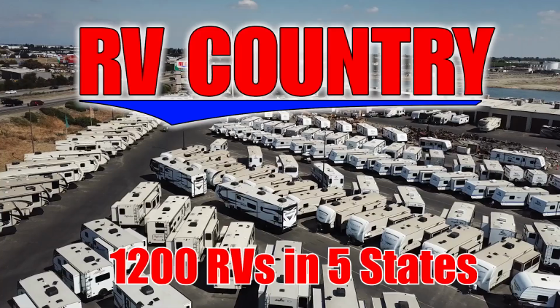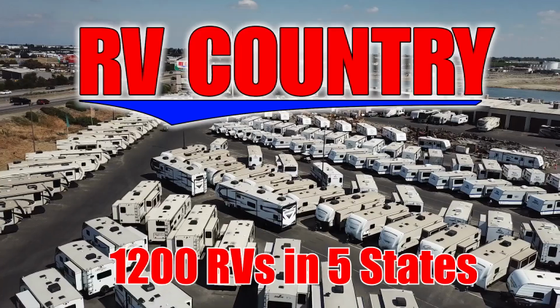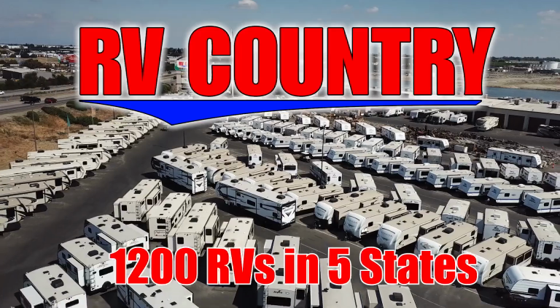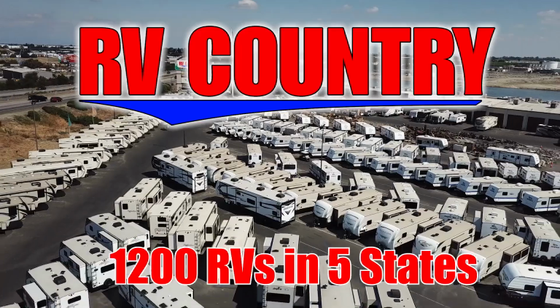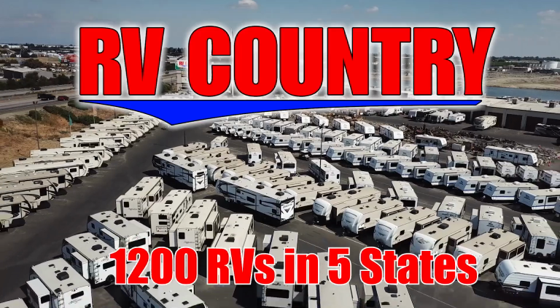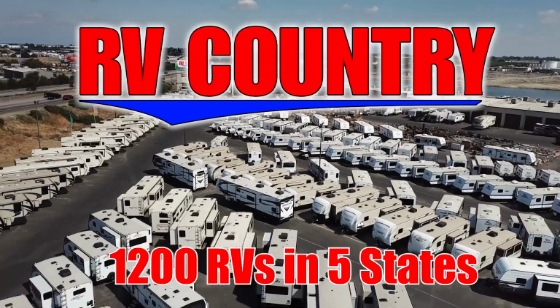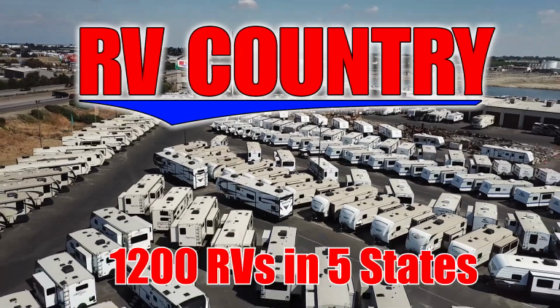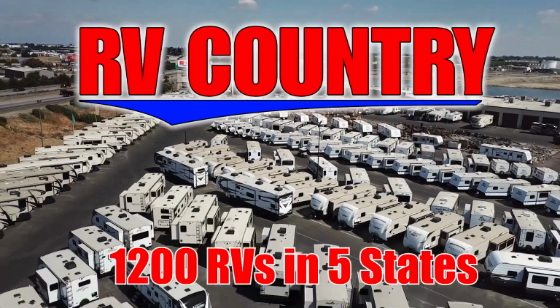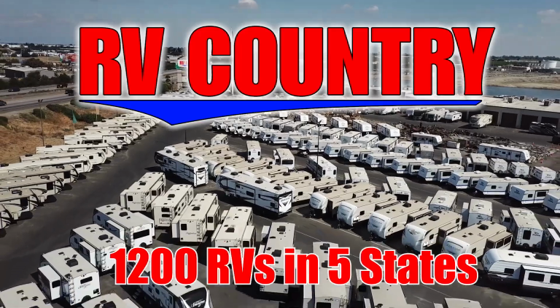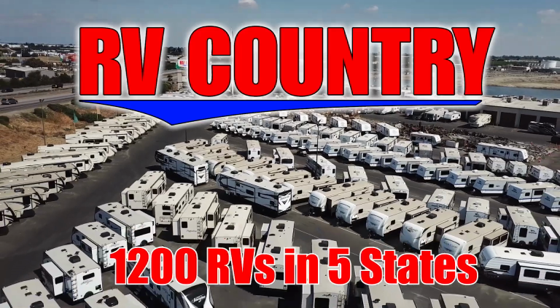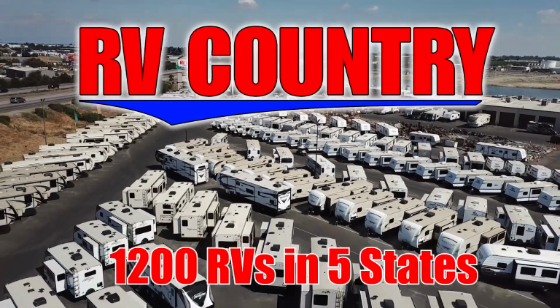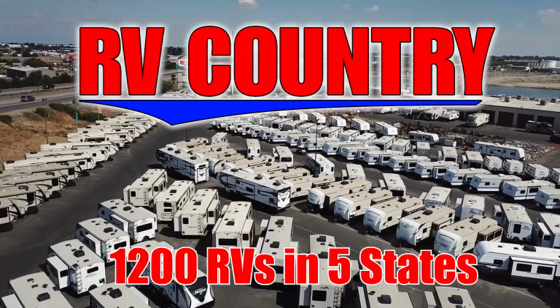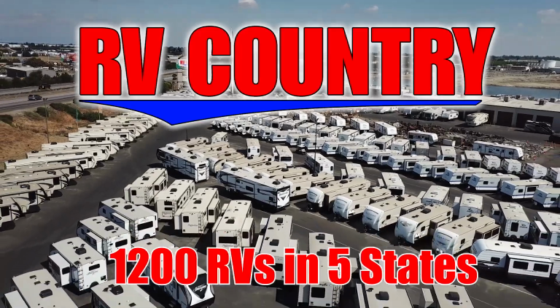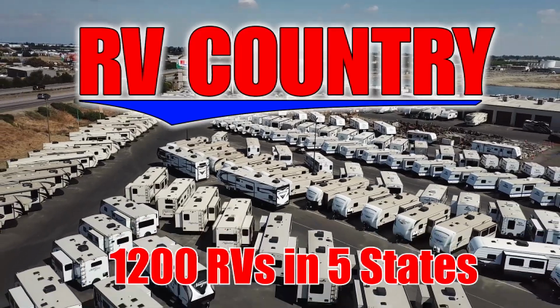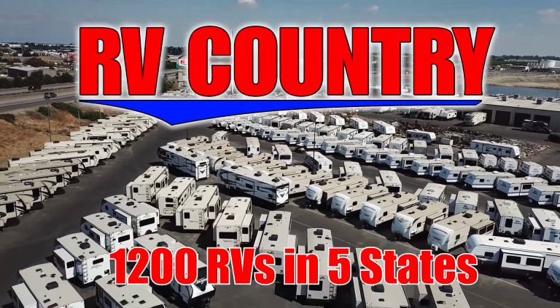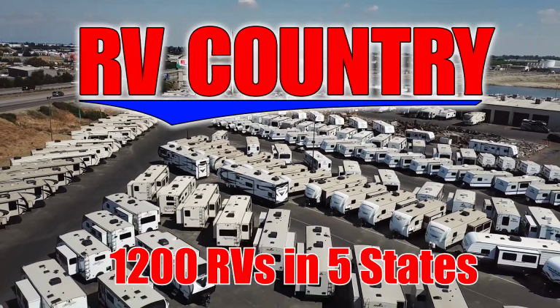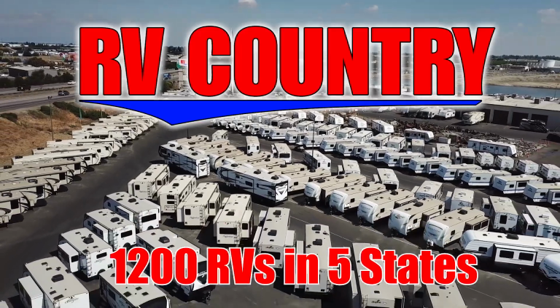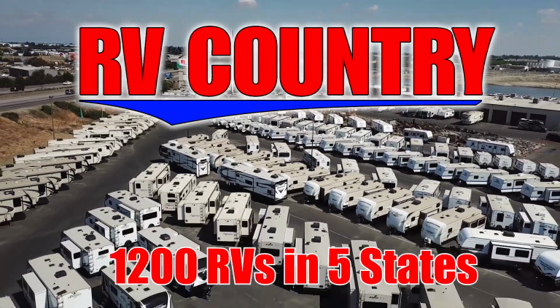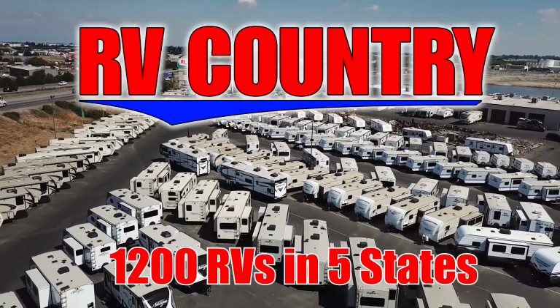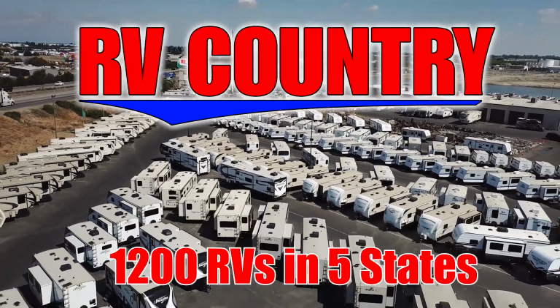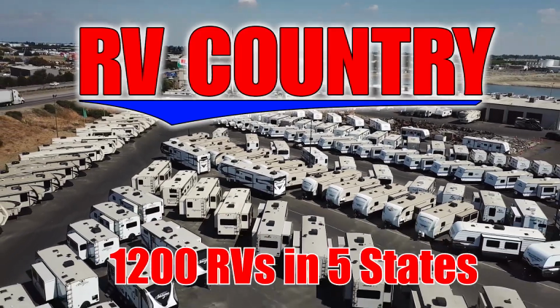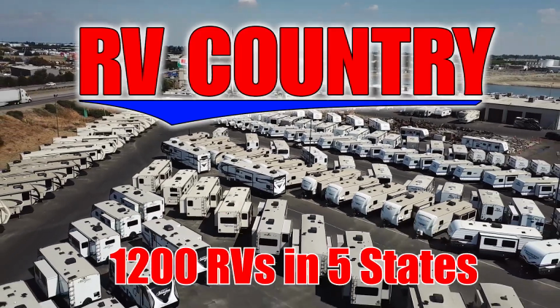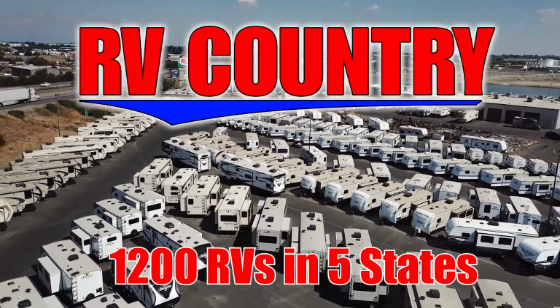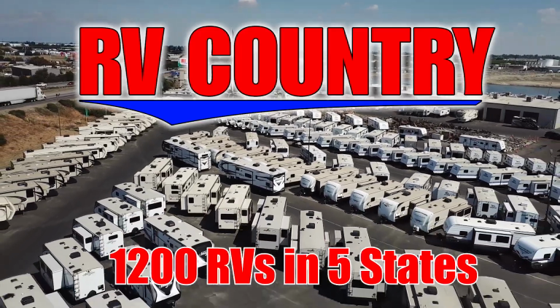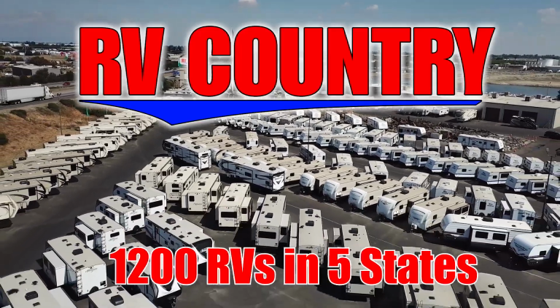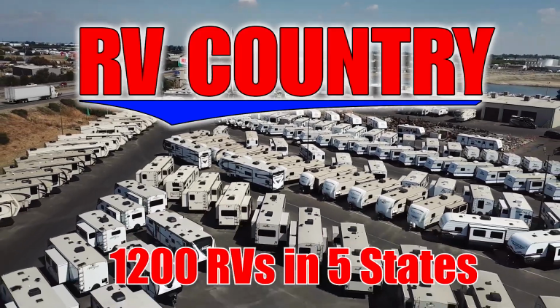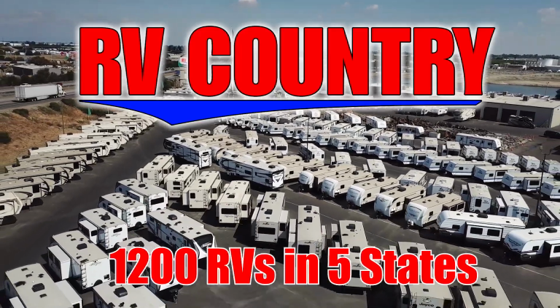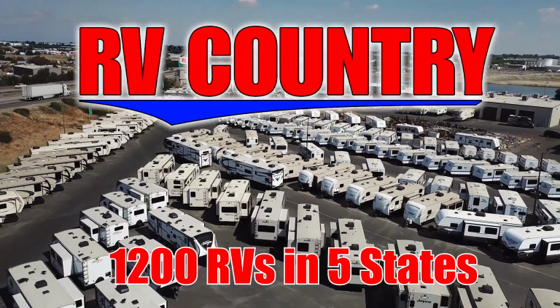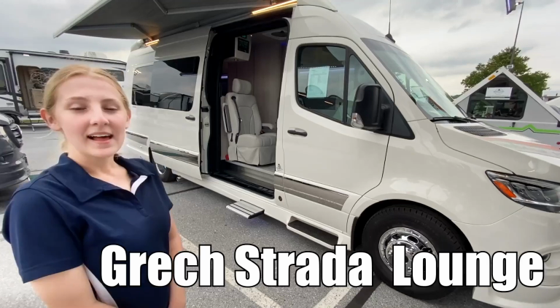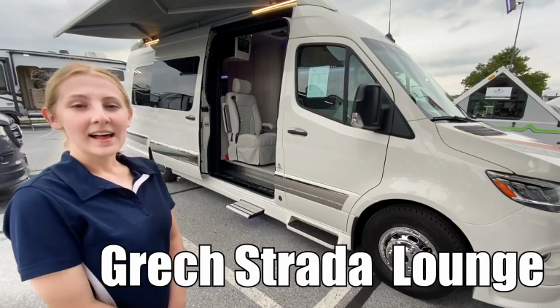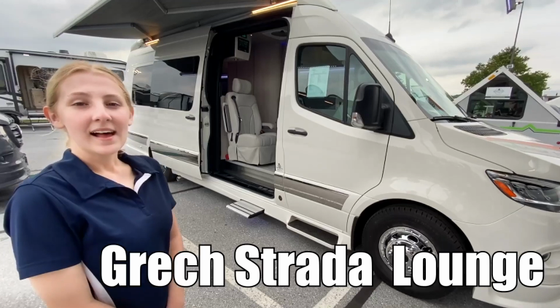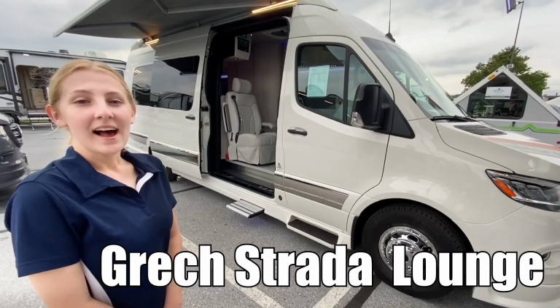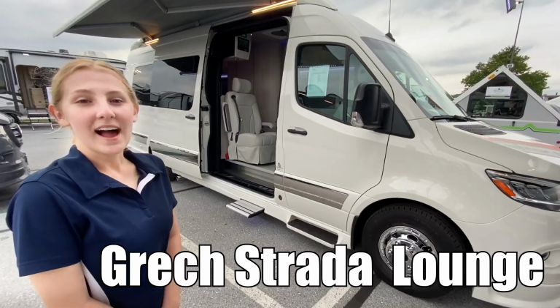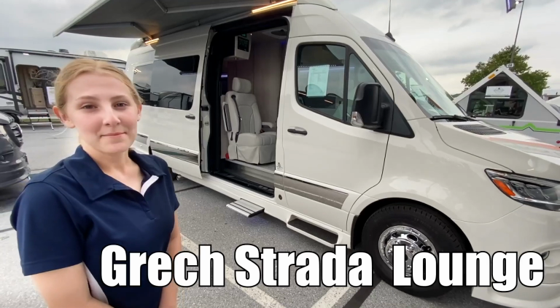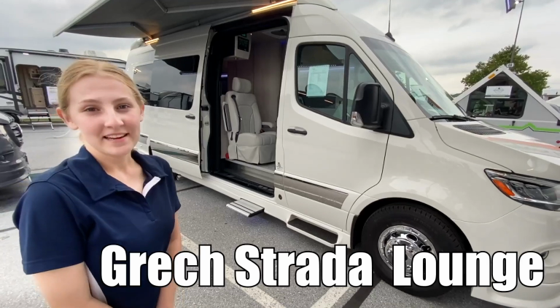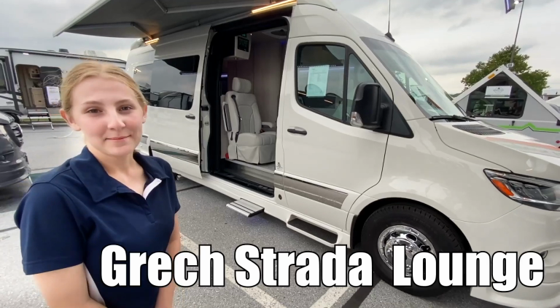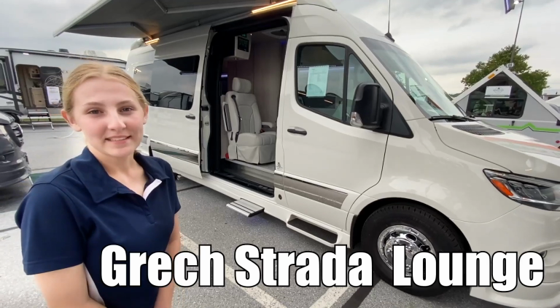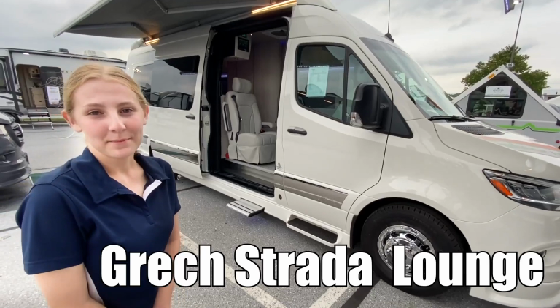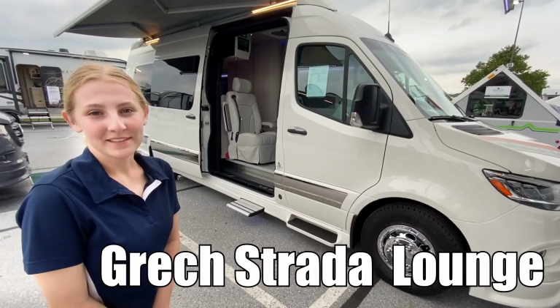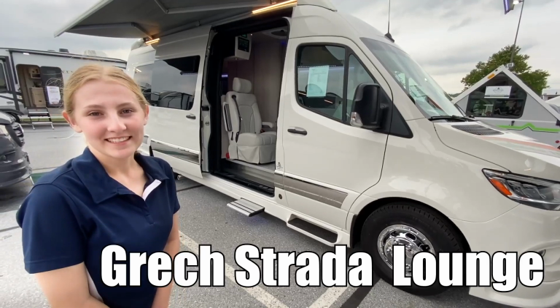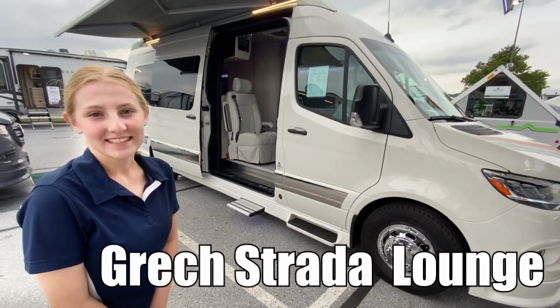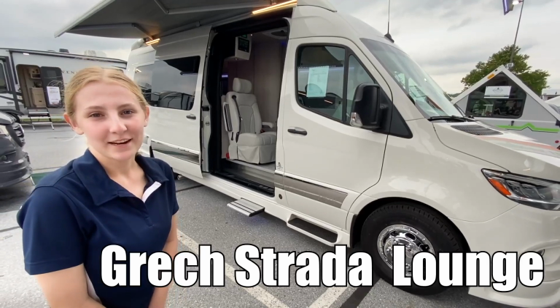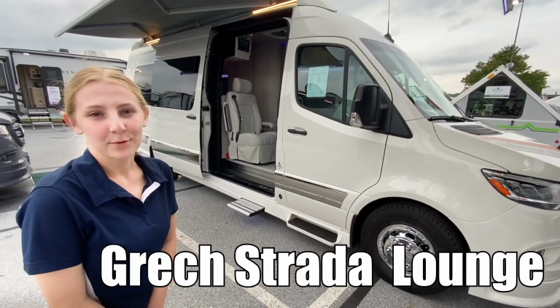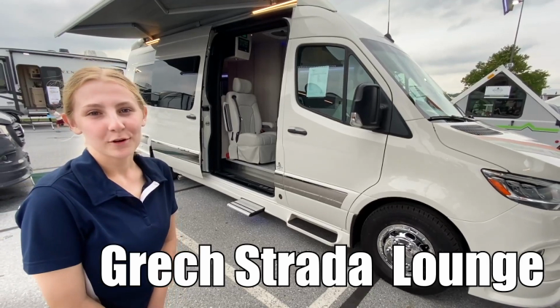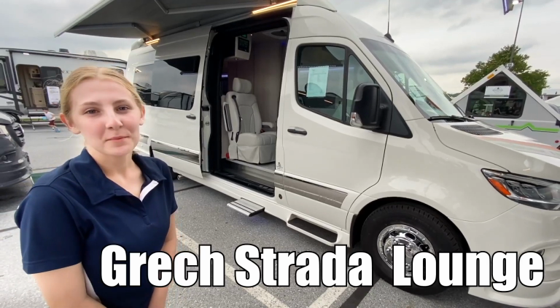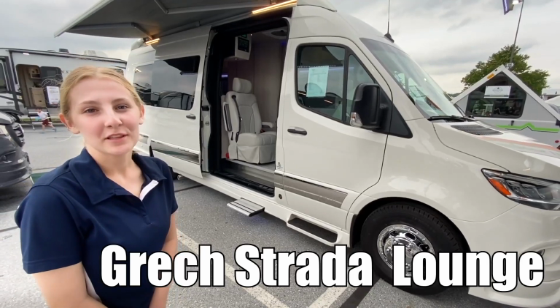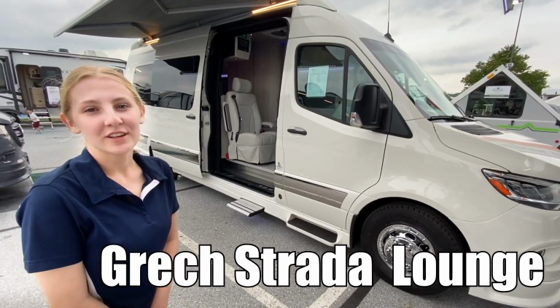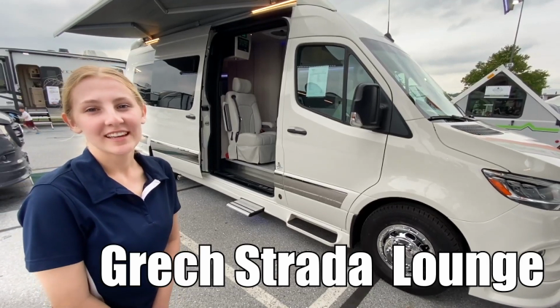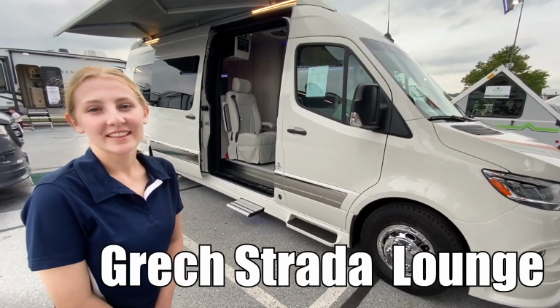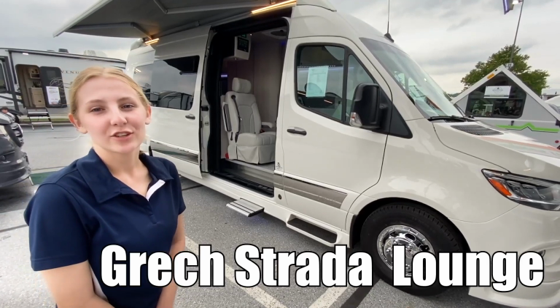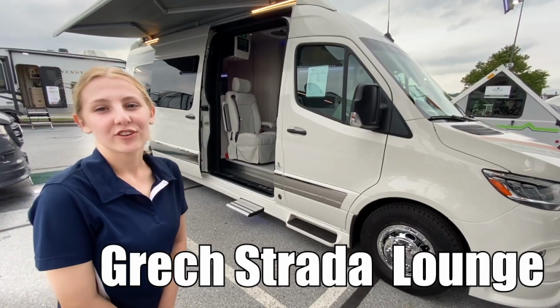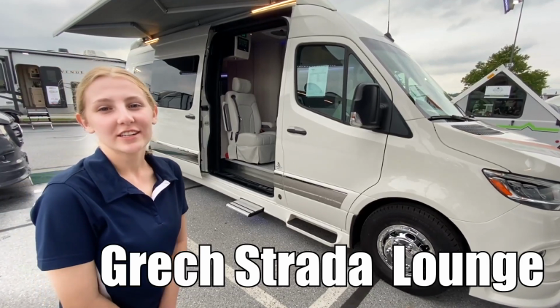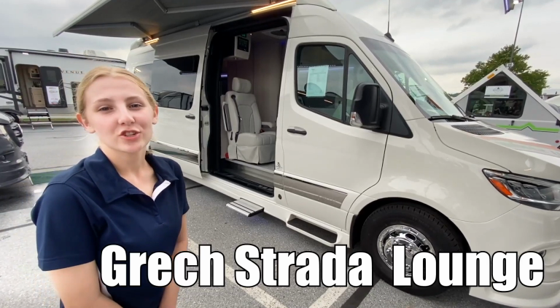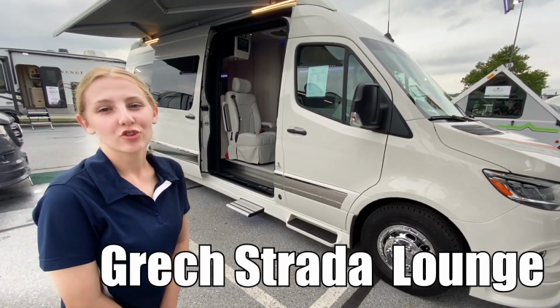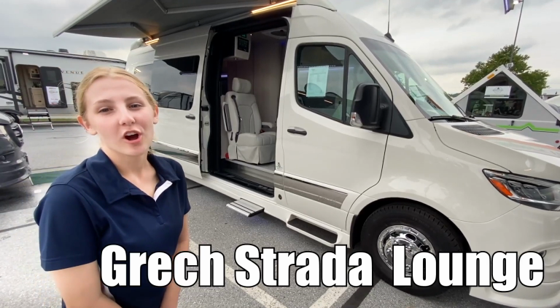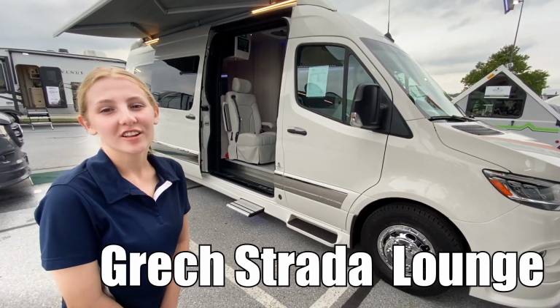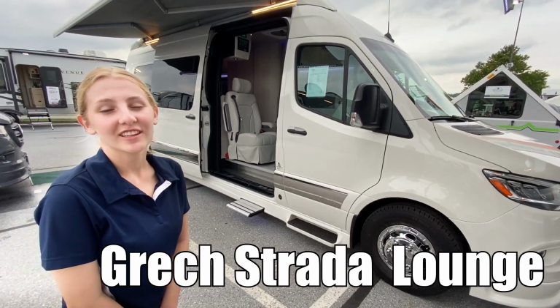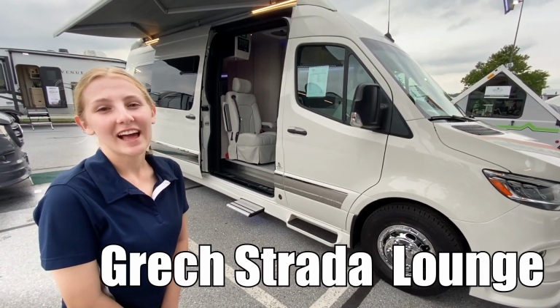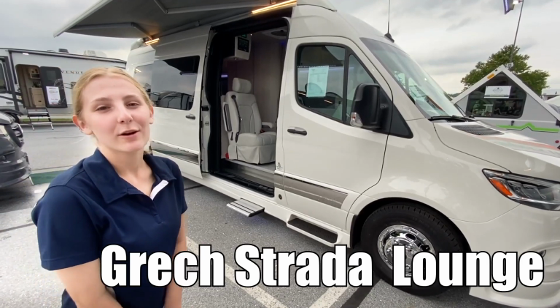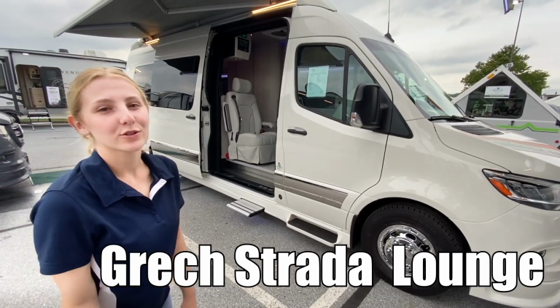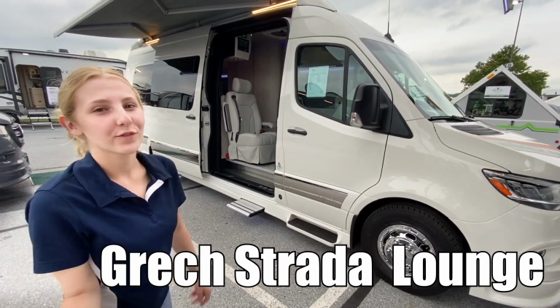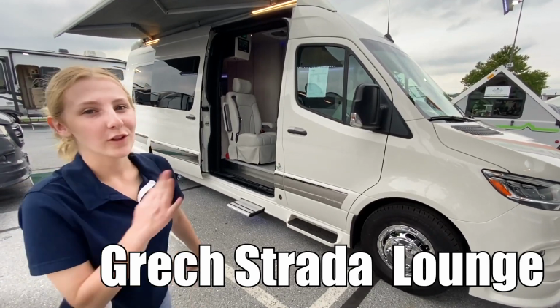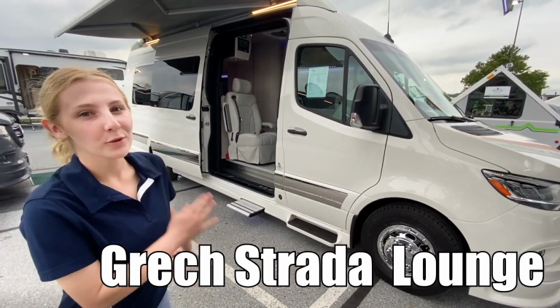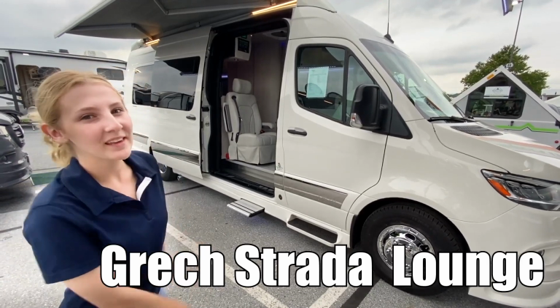Here's another great RV from RV Country. Hi, my name's Emily, and today we're going to be looking at the Gretz Schrader Lounge. Follow me.